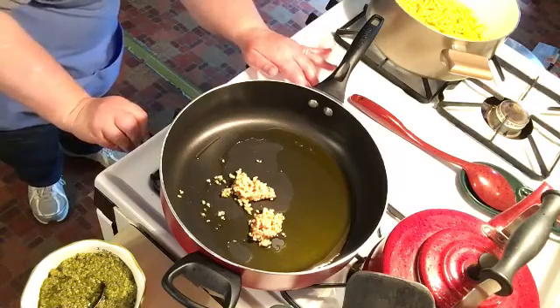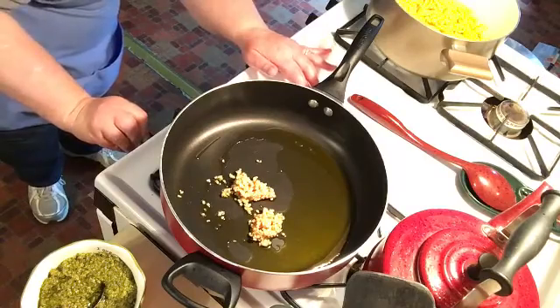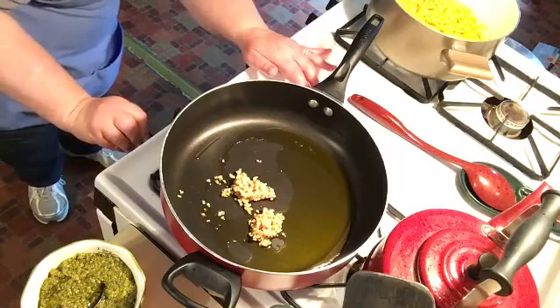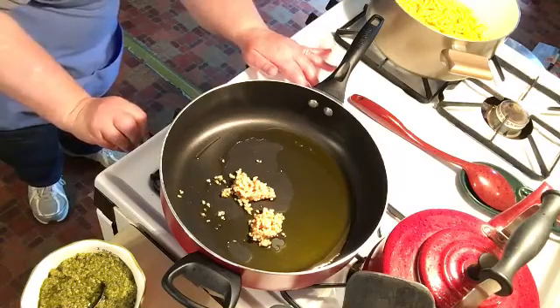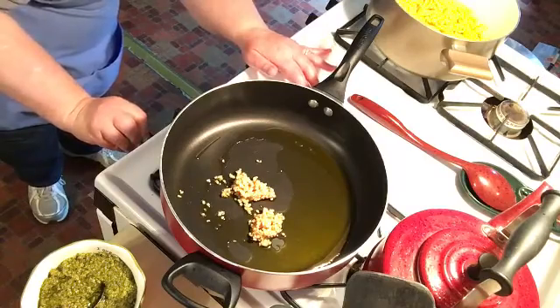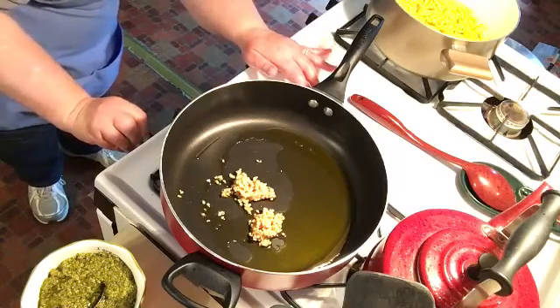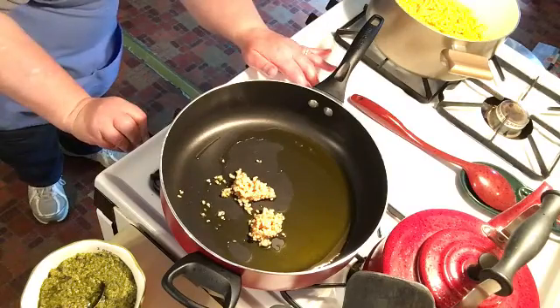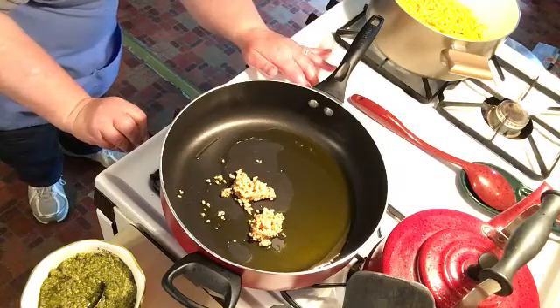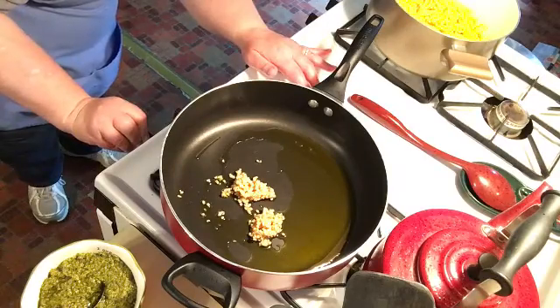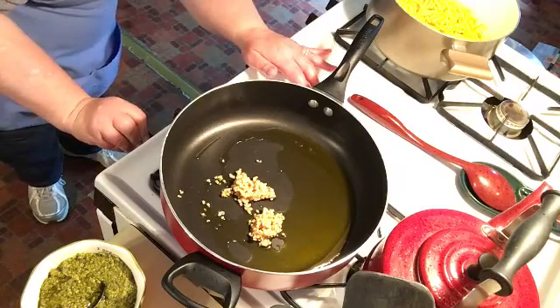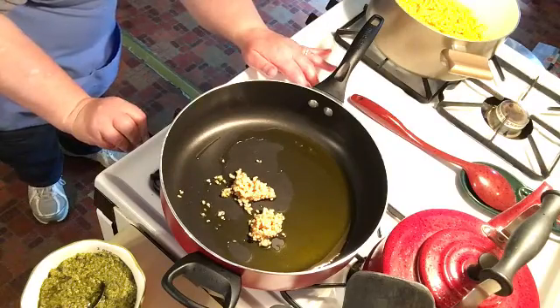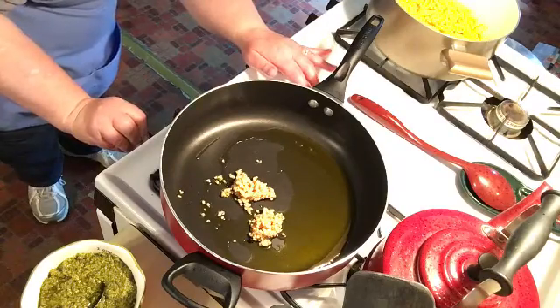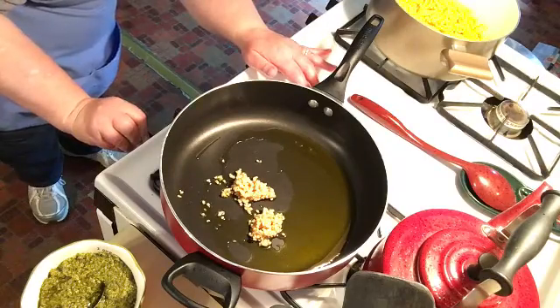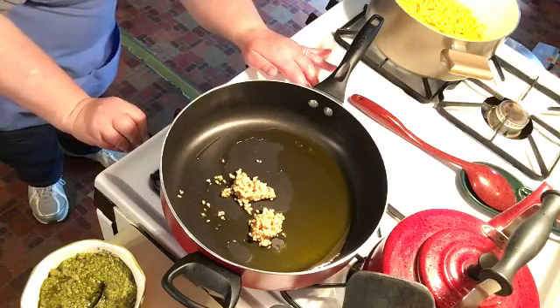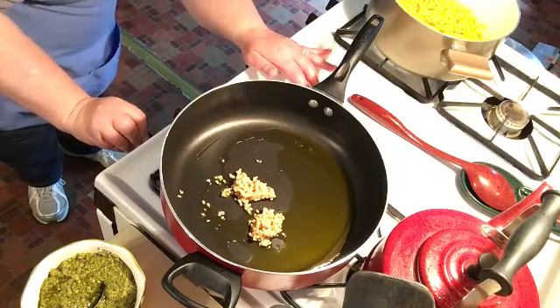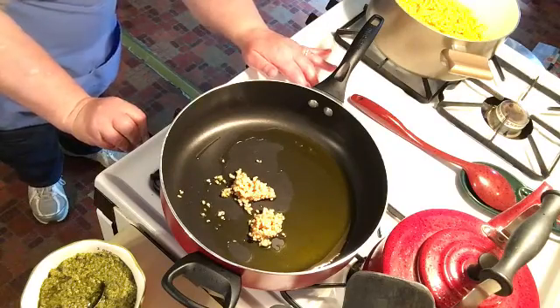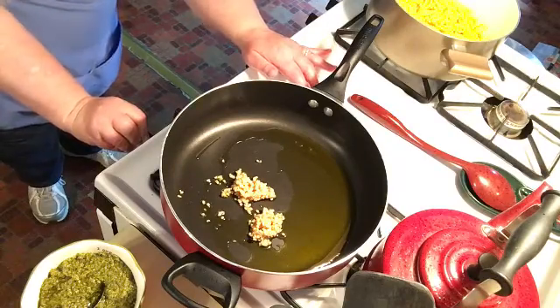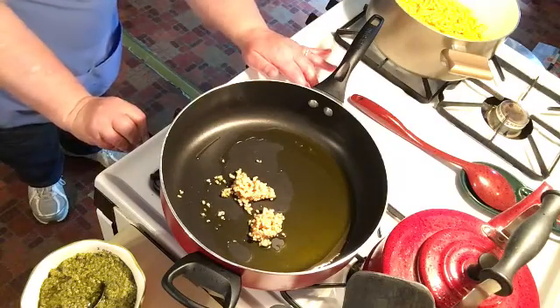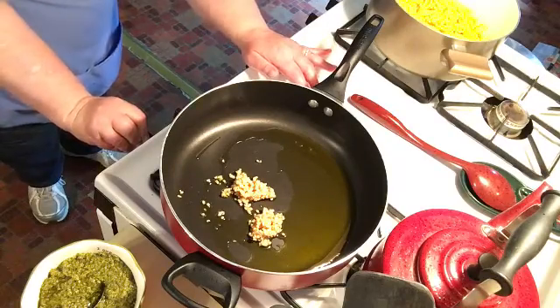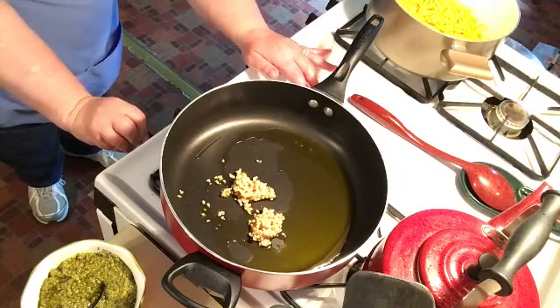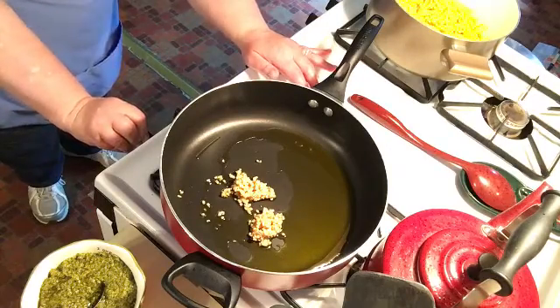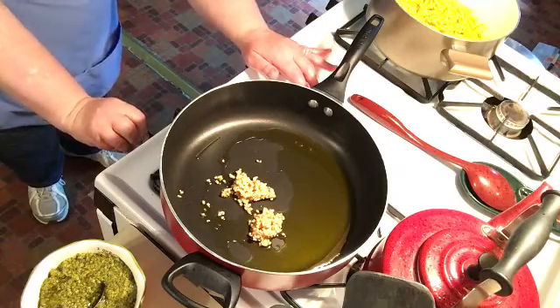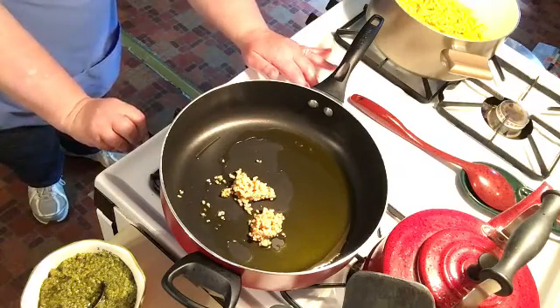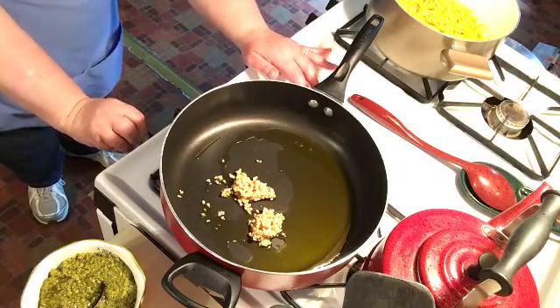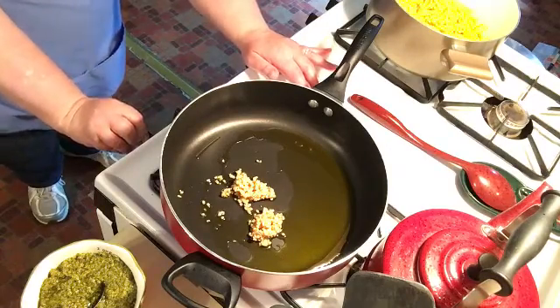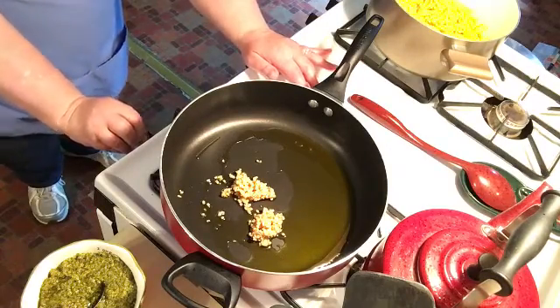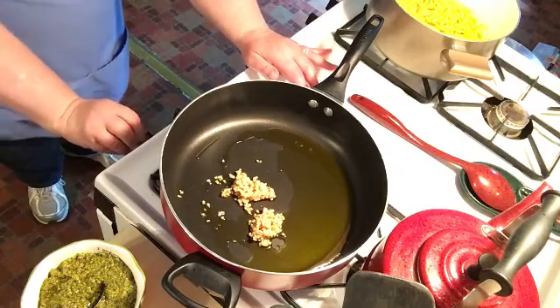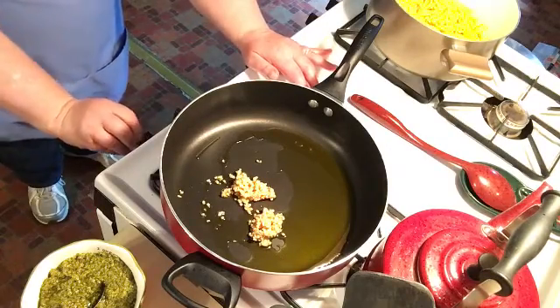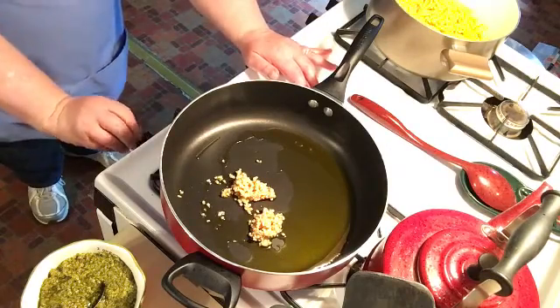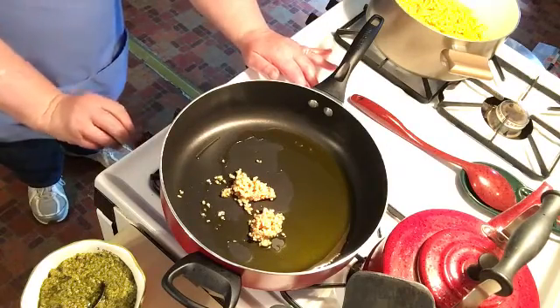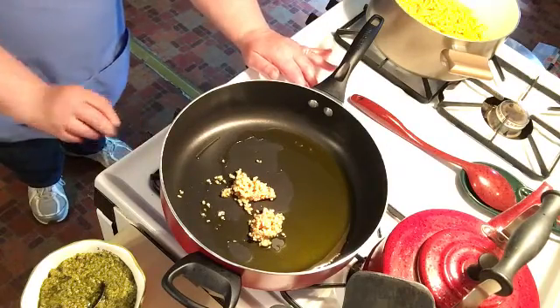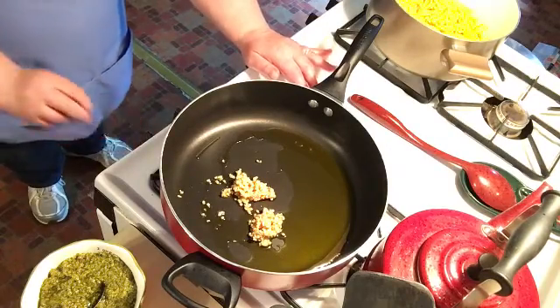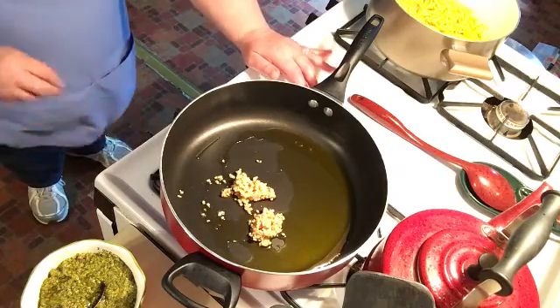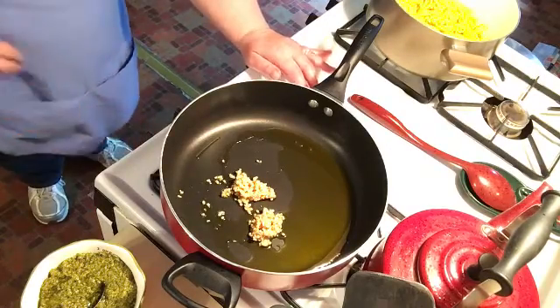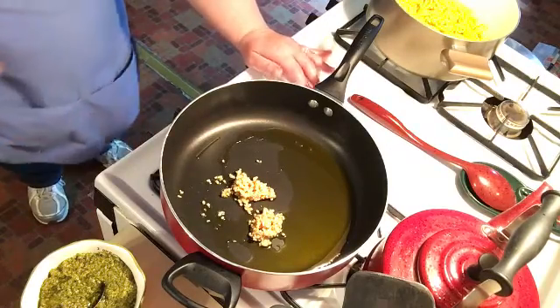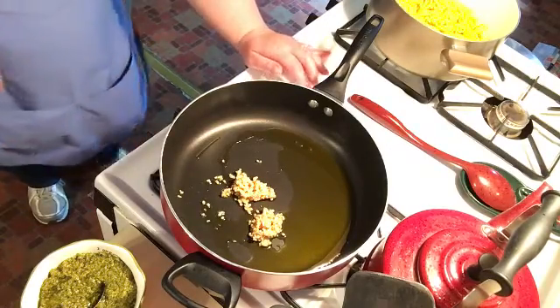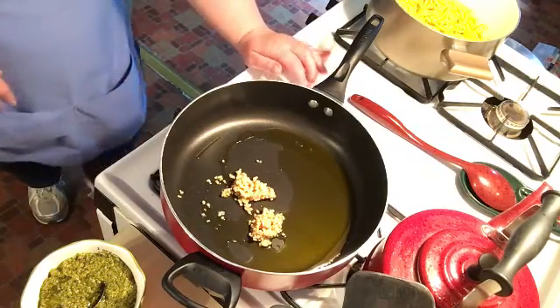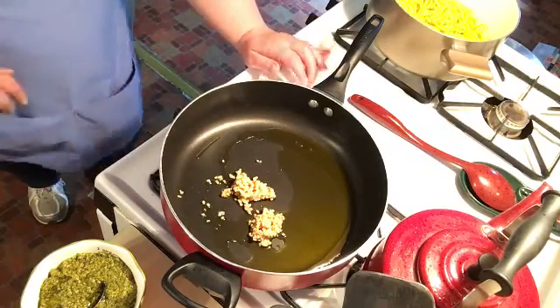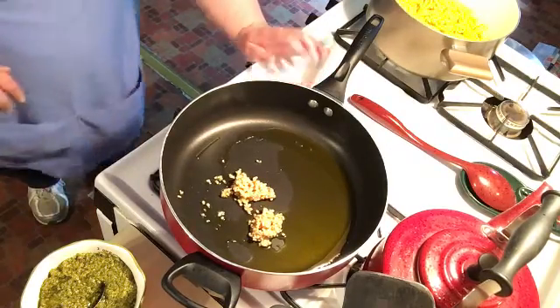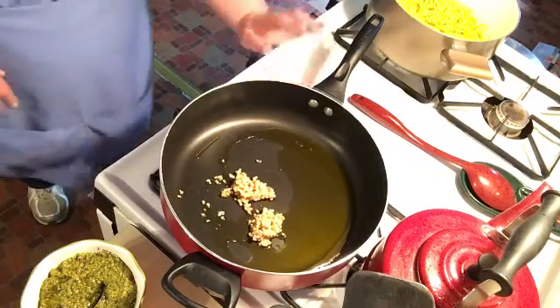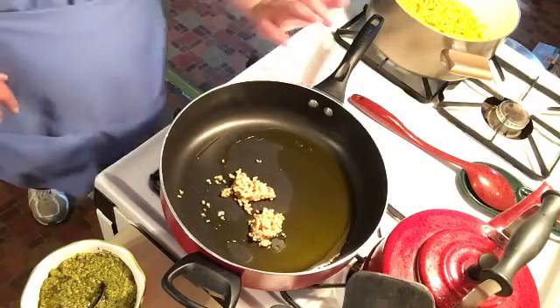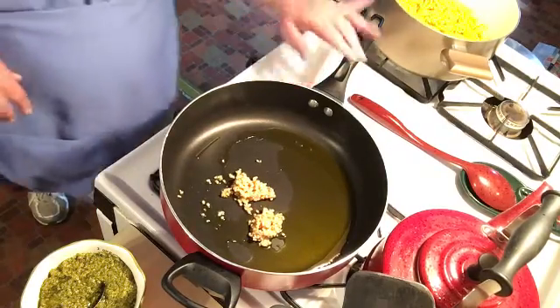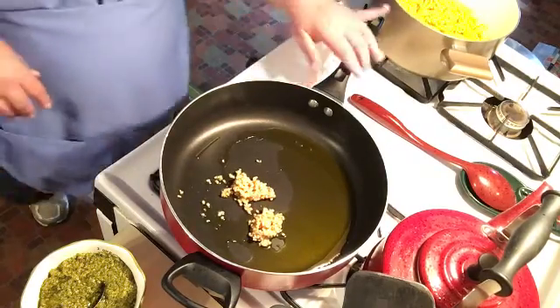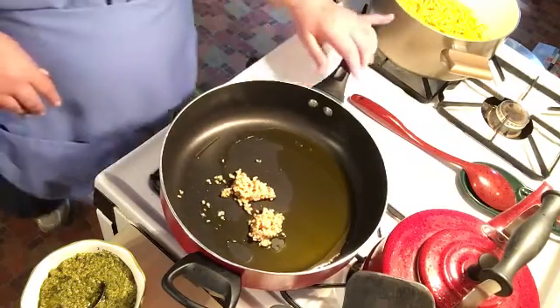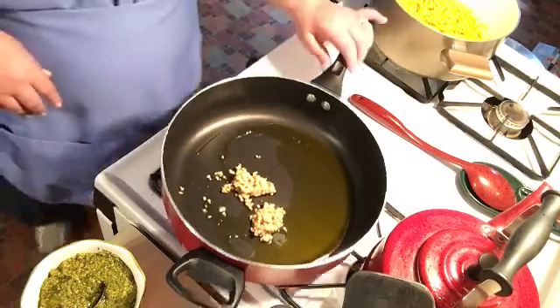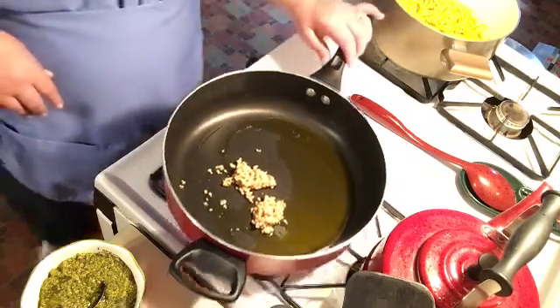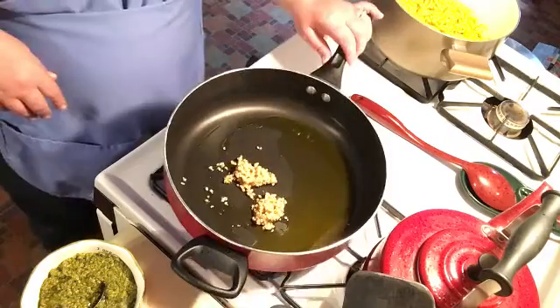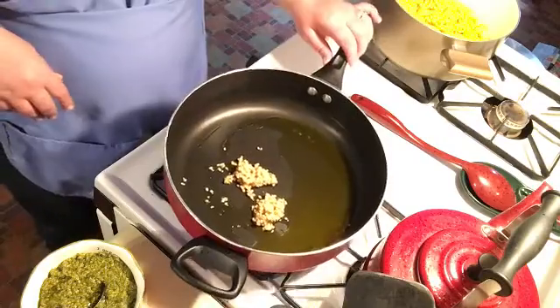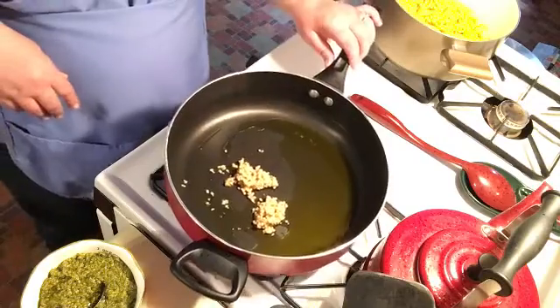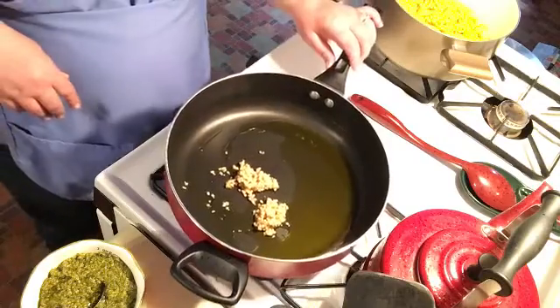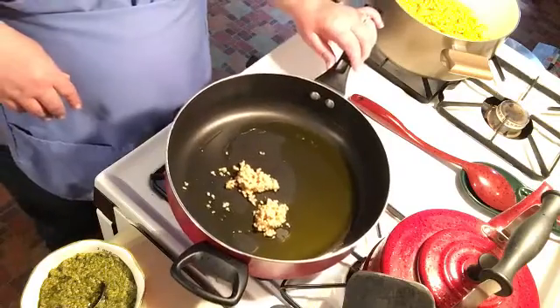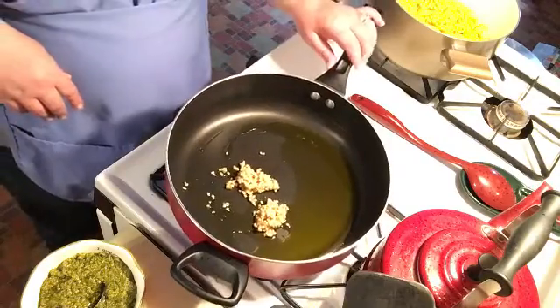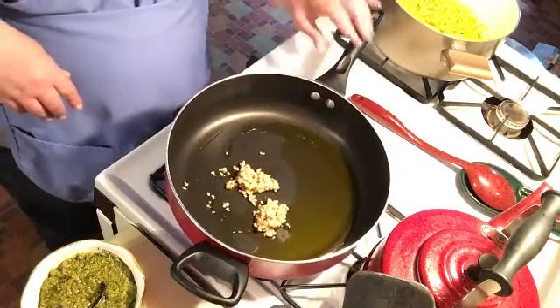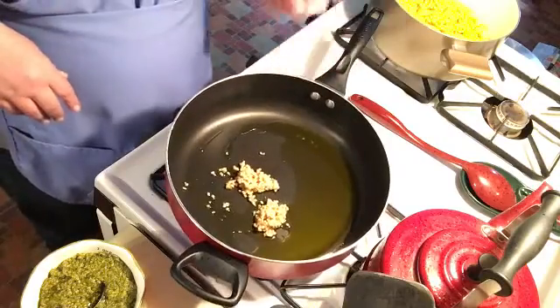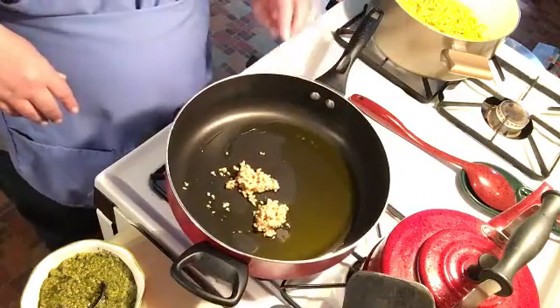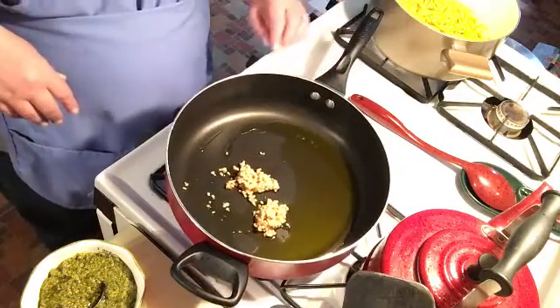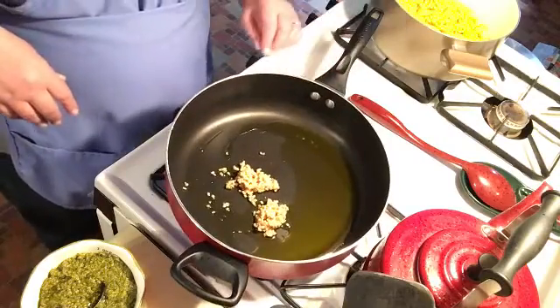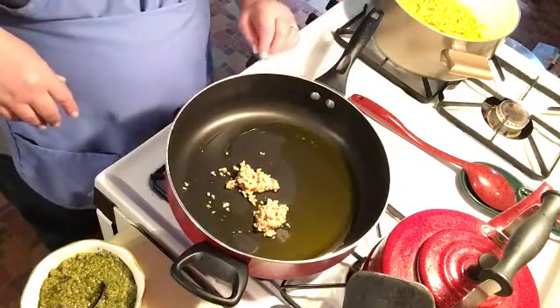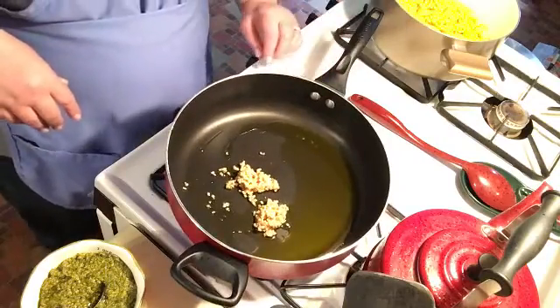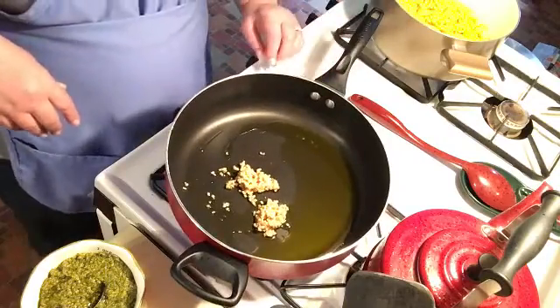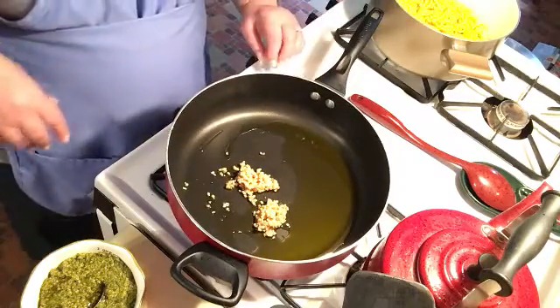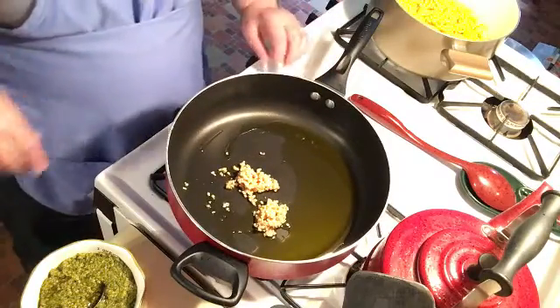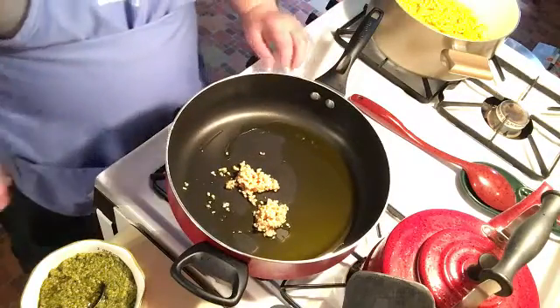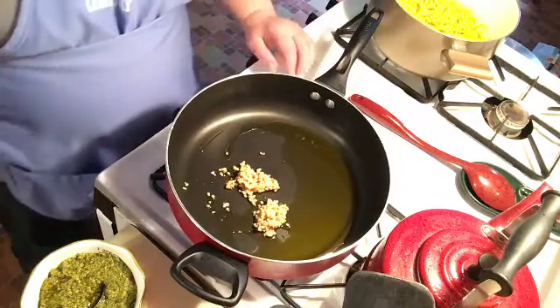The tortellini is all done, so I just drained that.